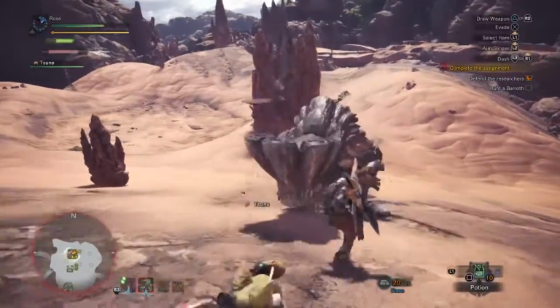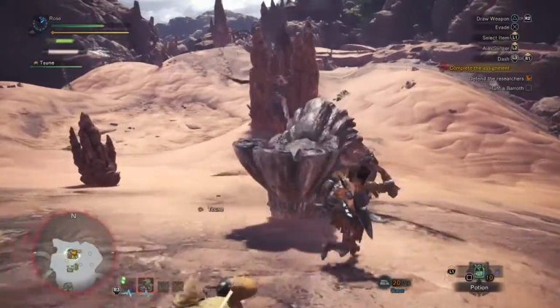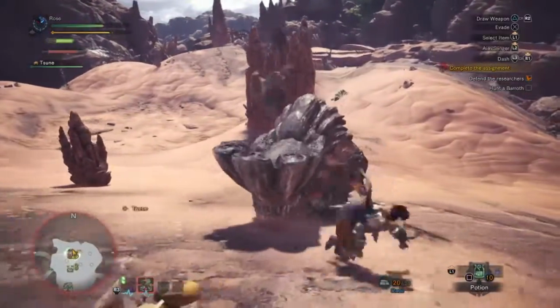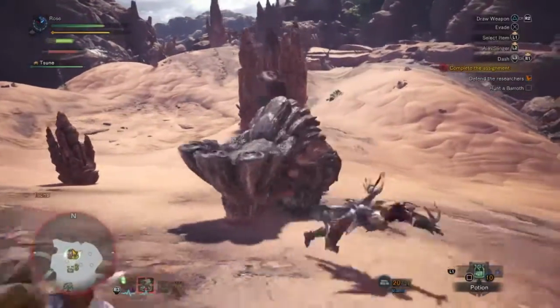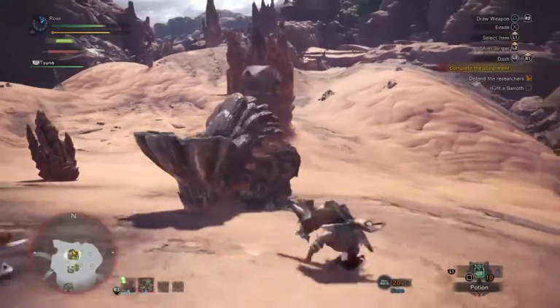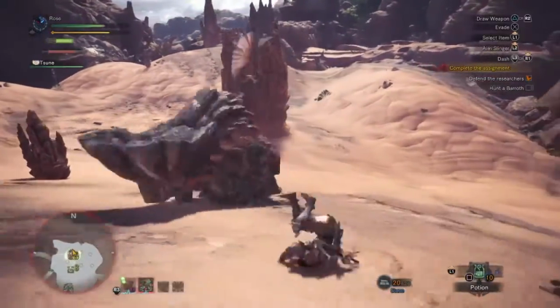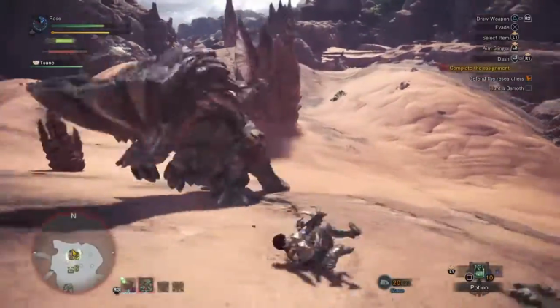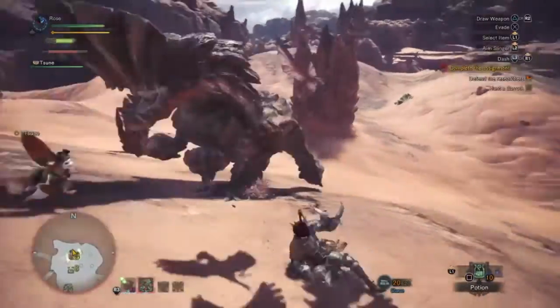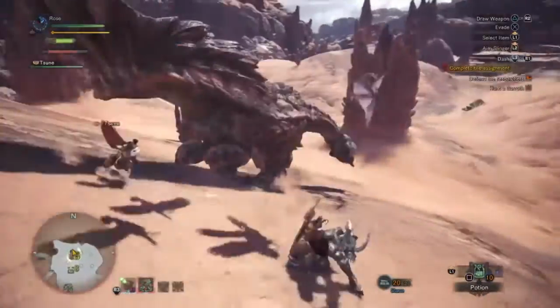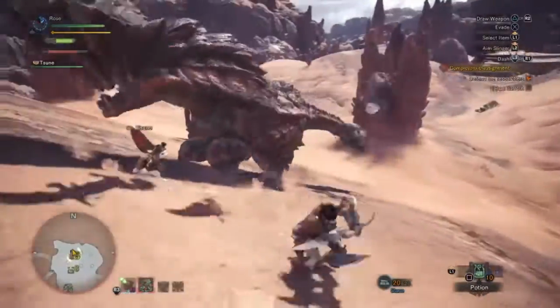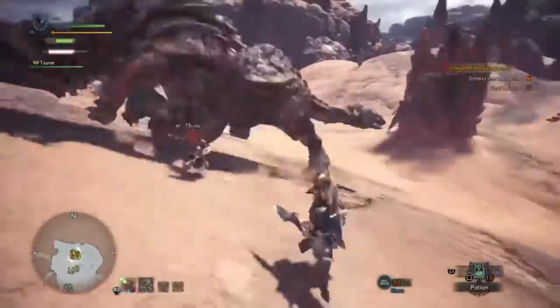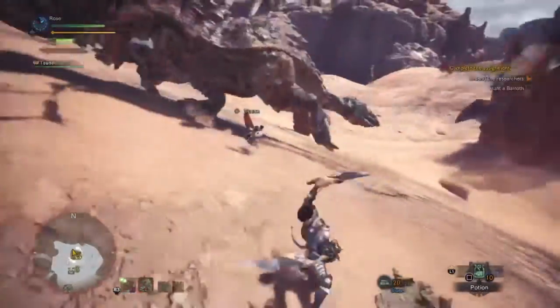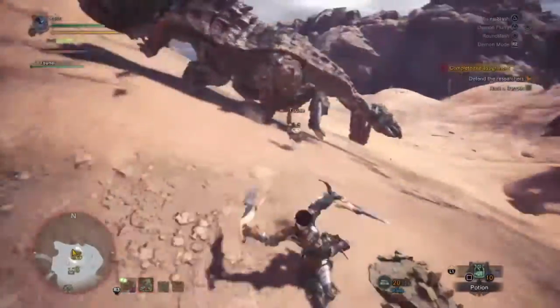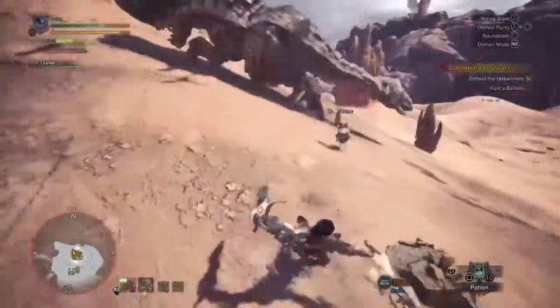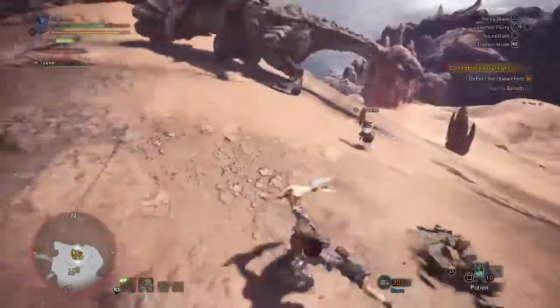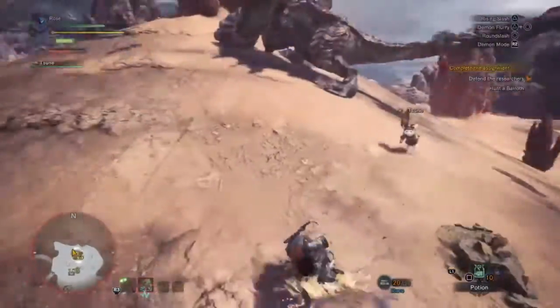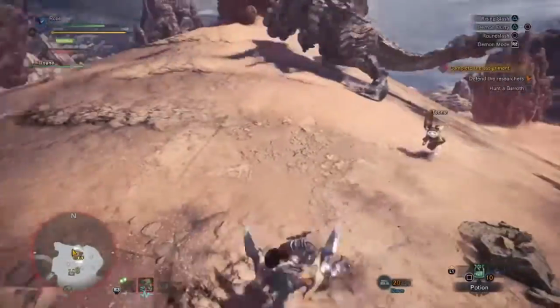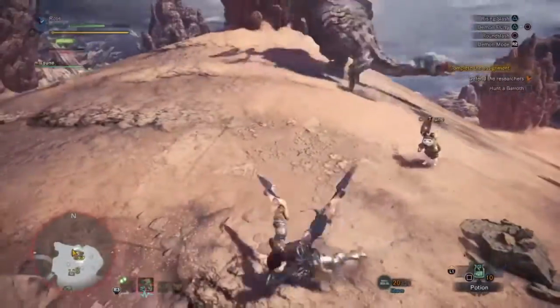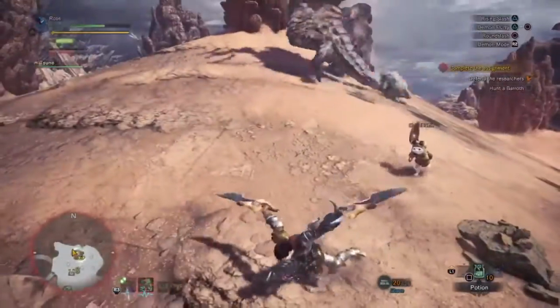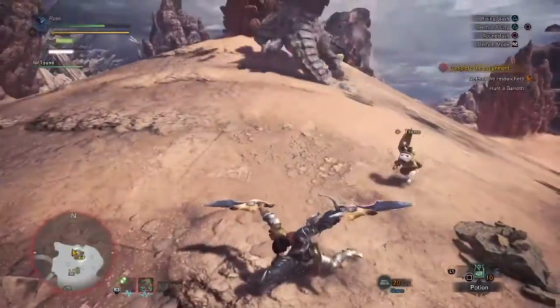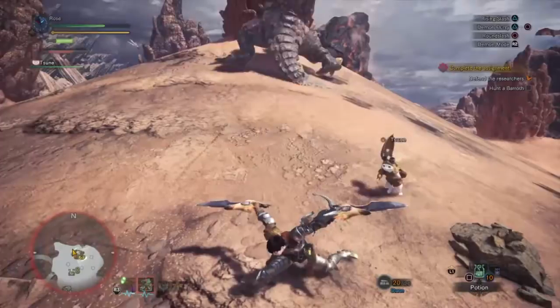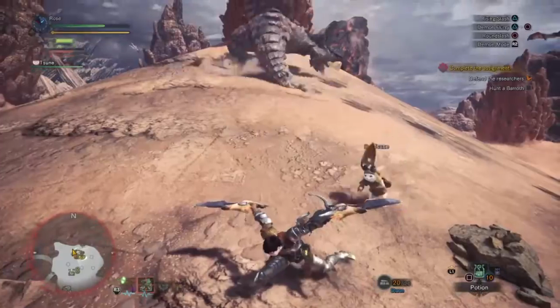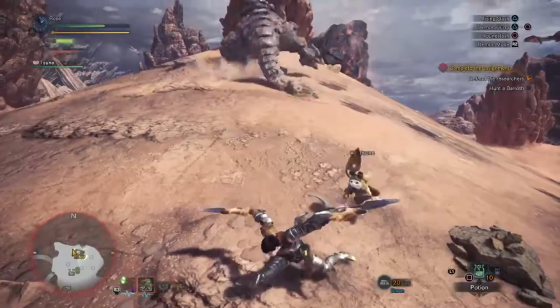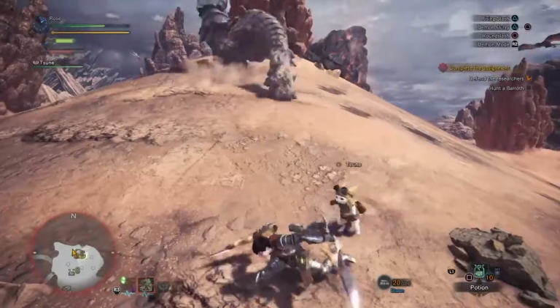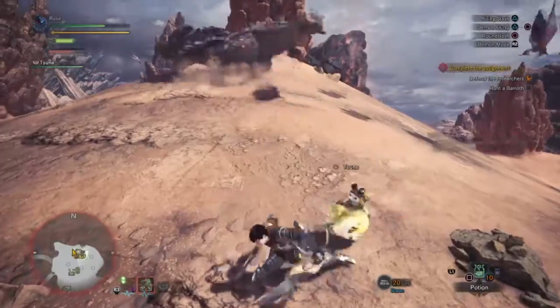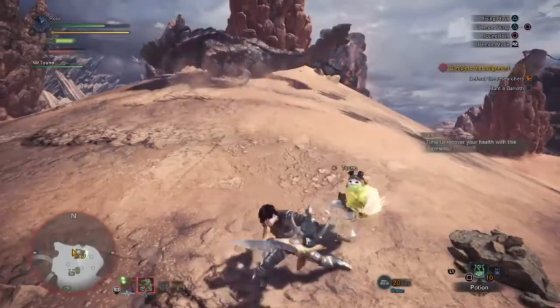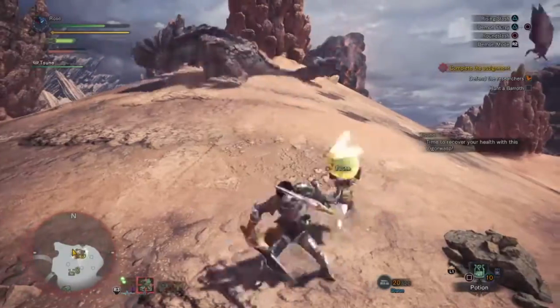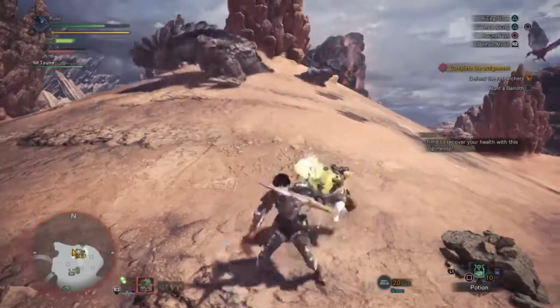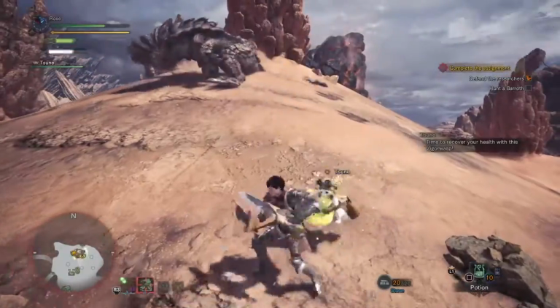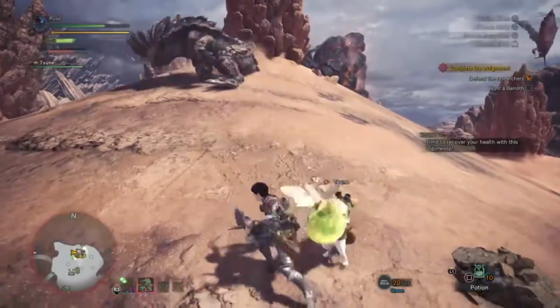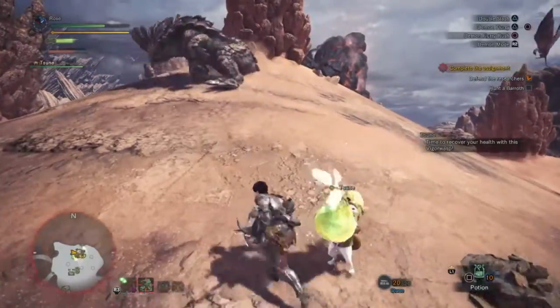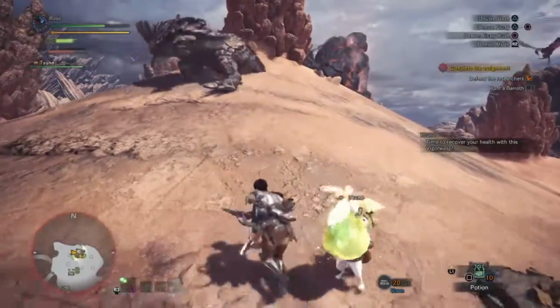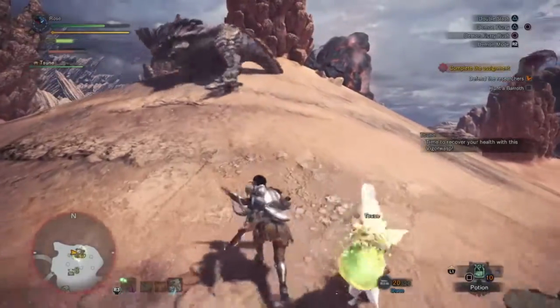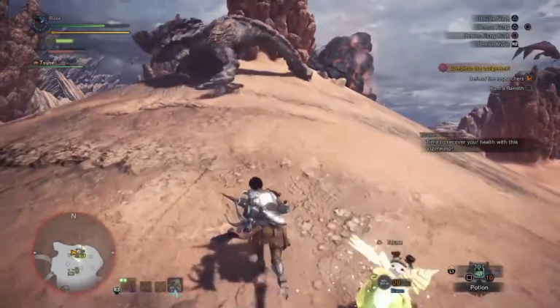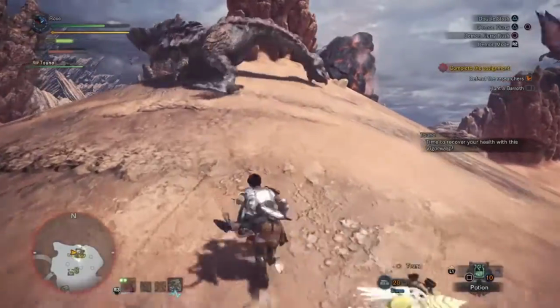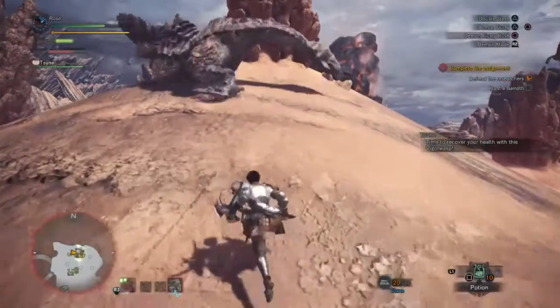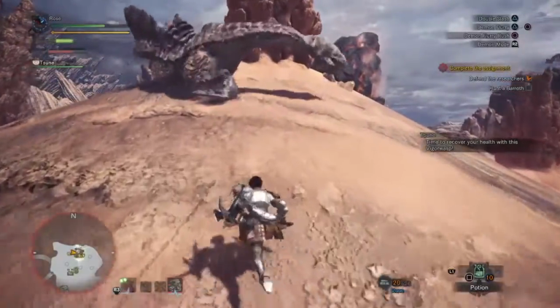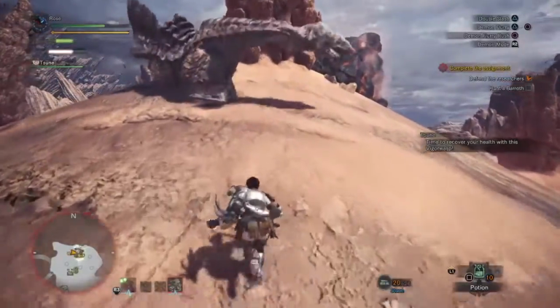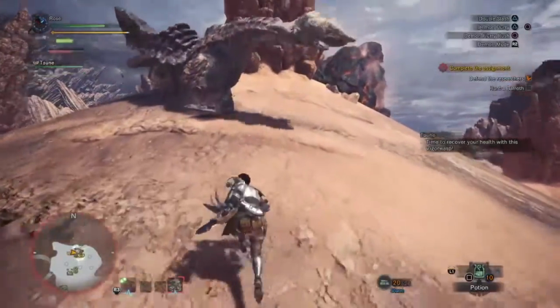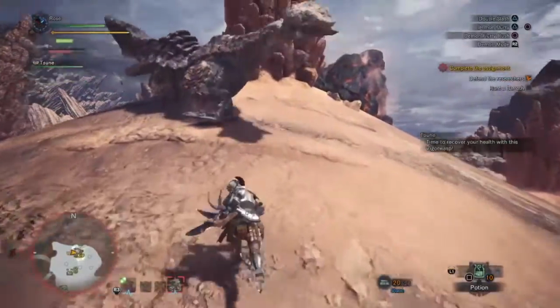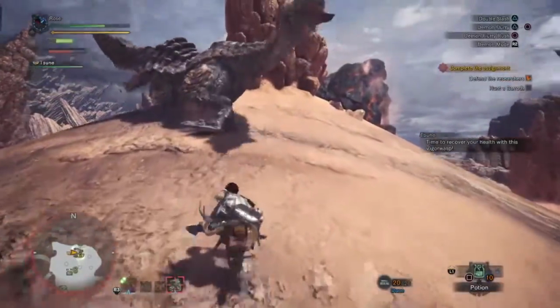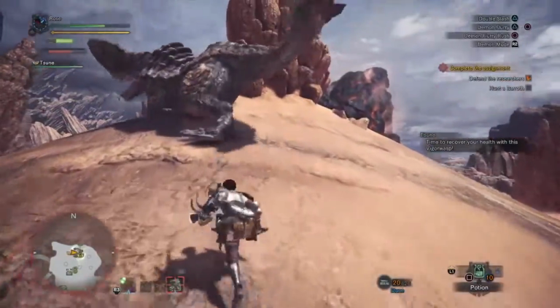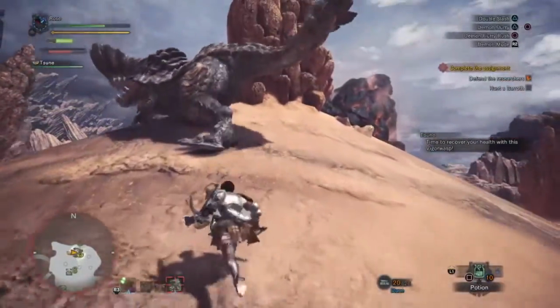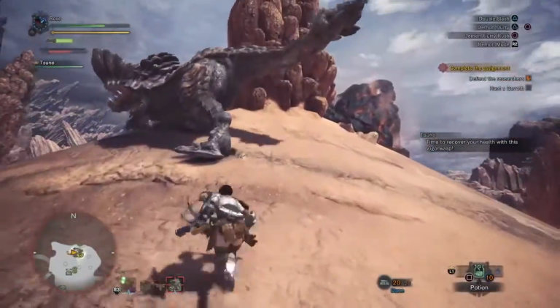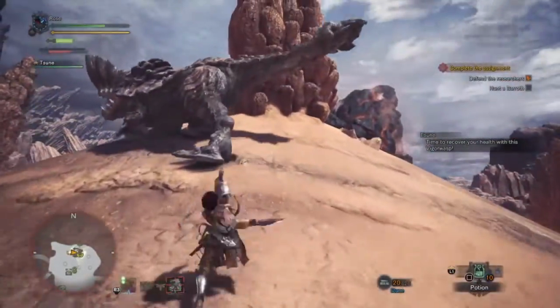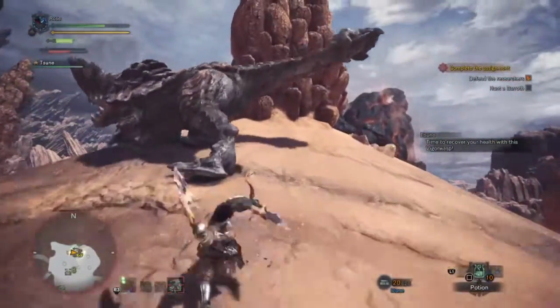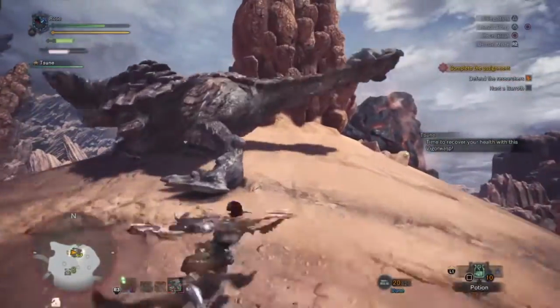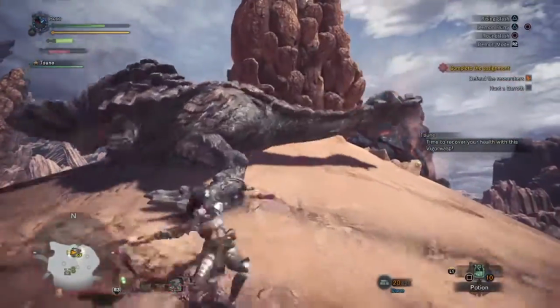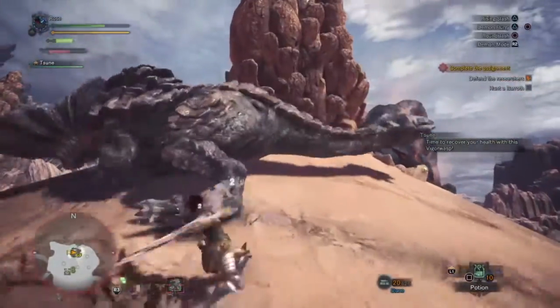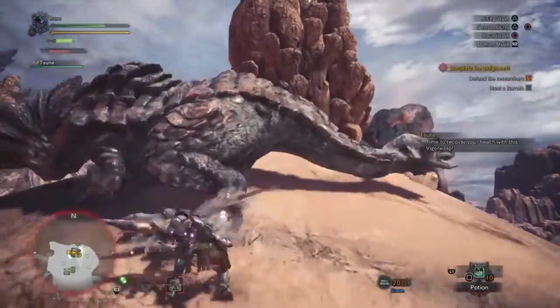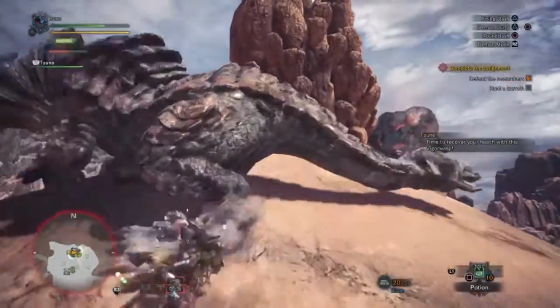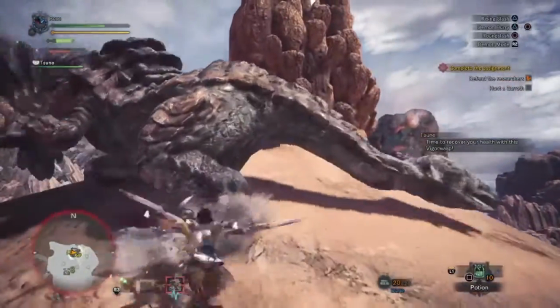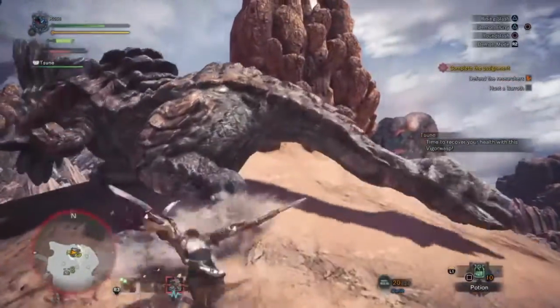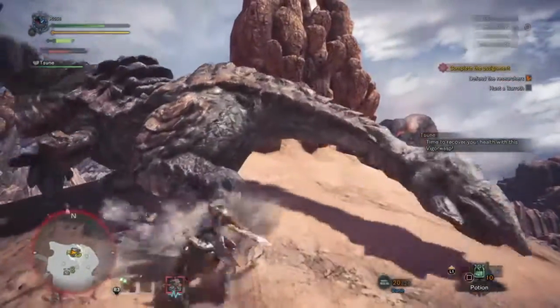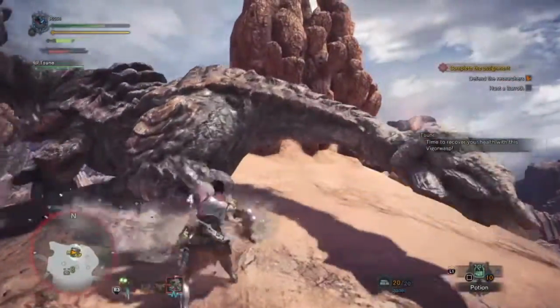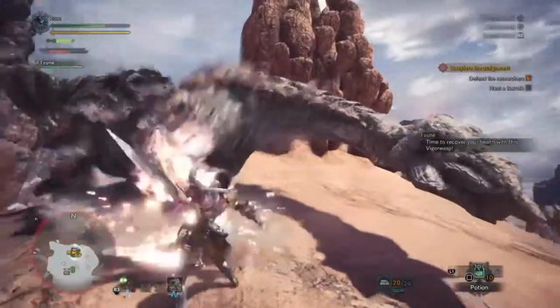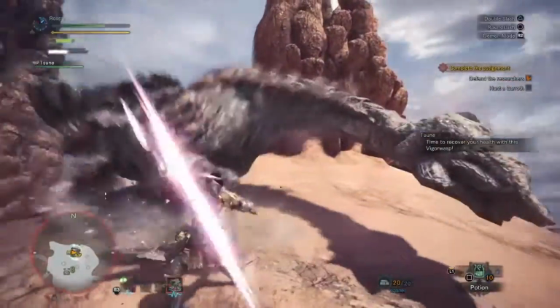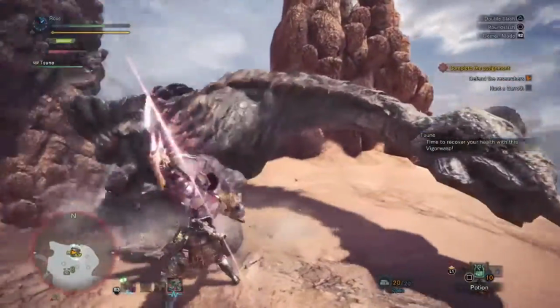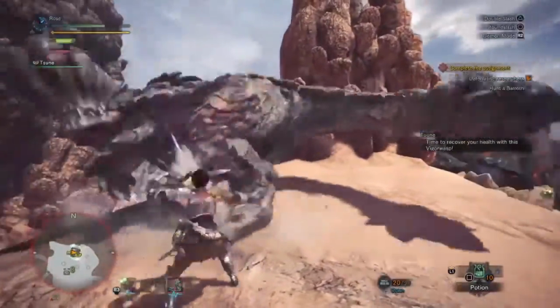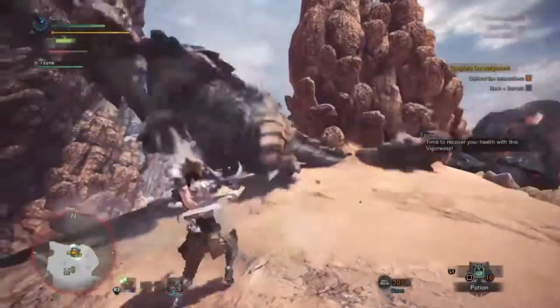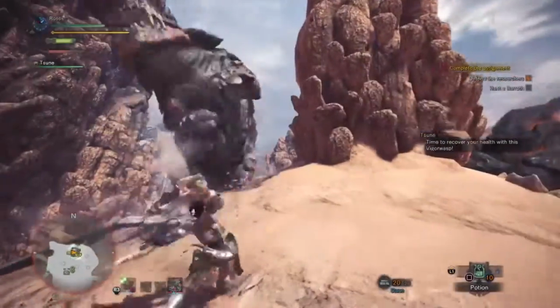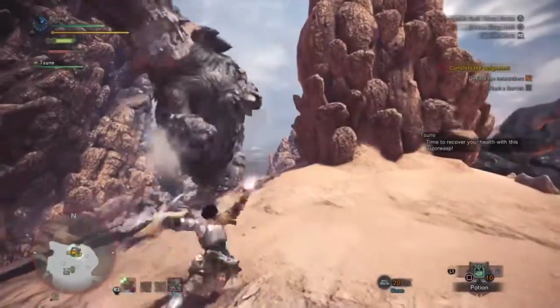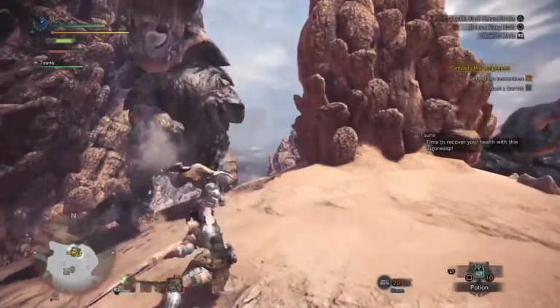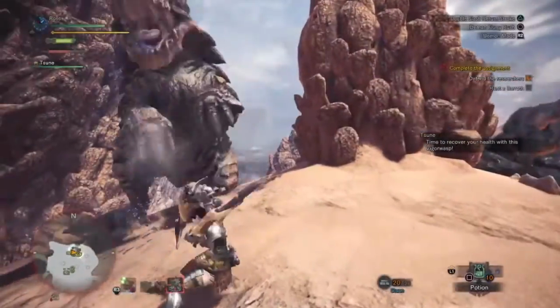Another attack is a bite attack. It moves forward while doing this, so it's best to try and roll underneath its leg while it does this.